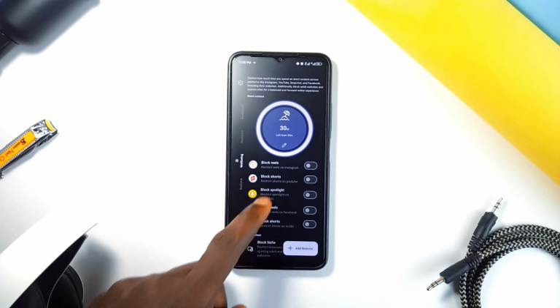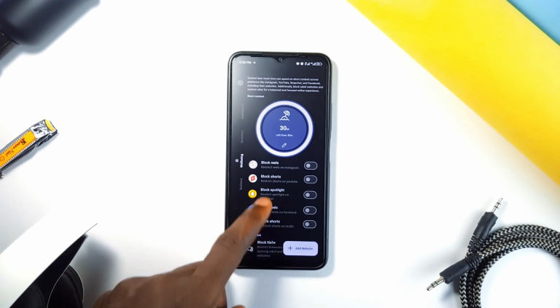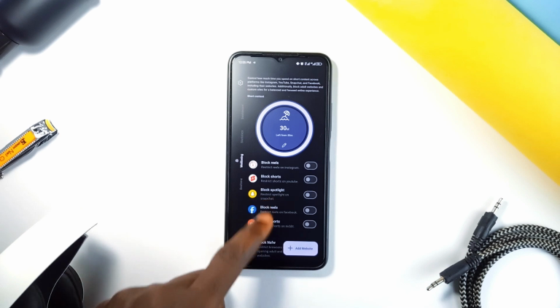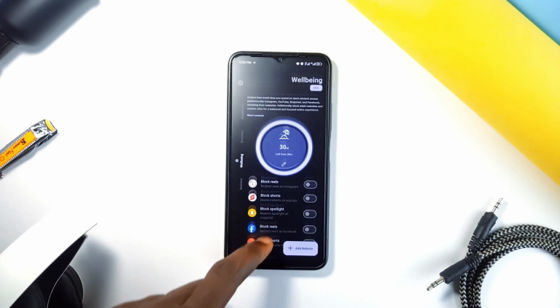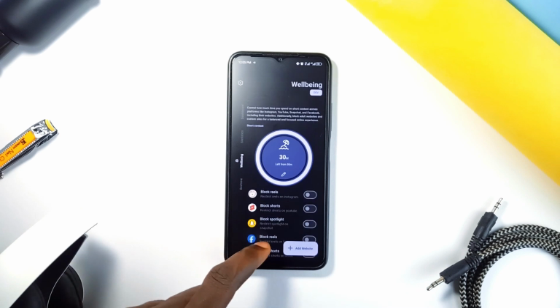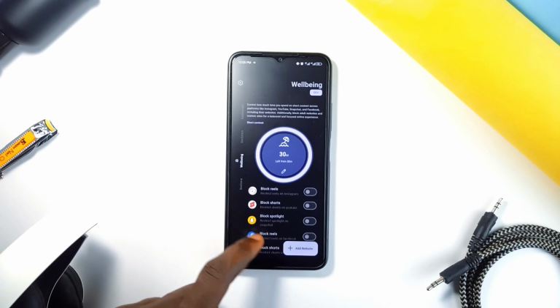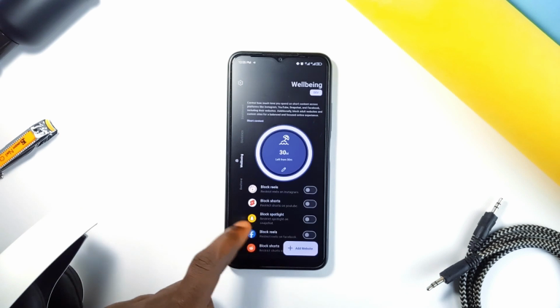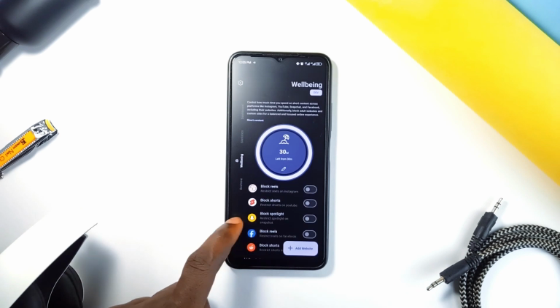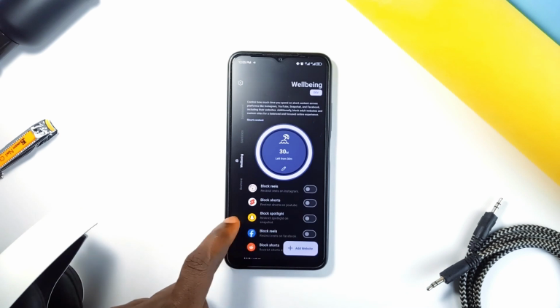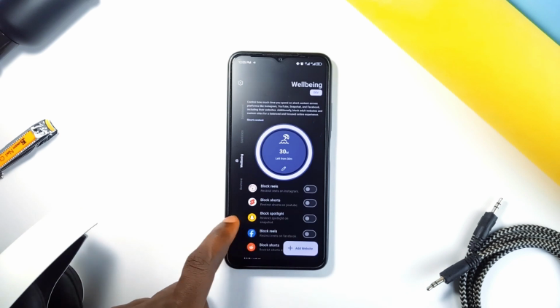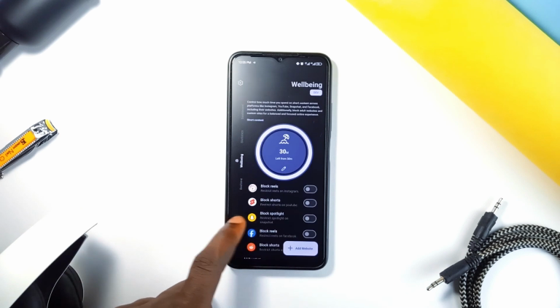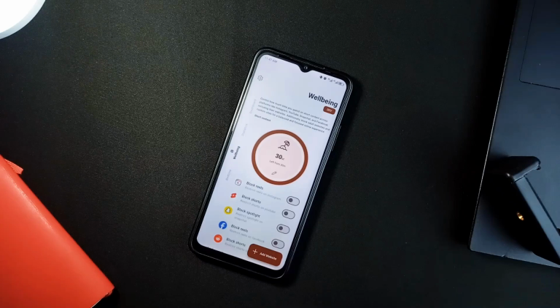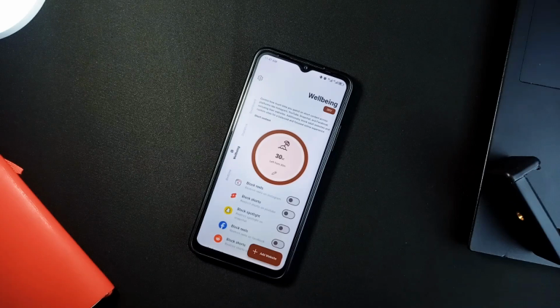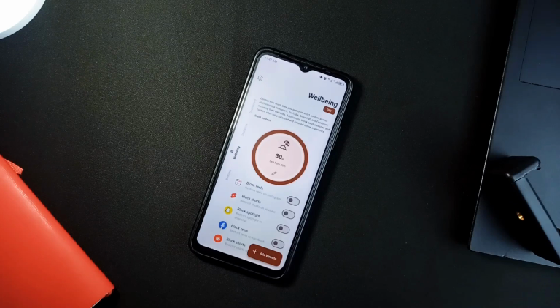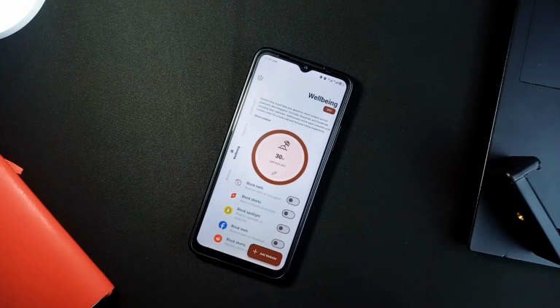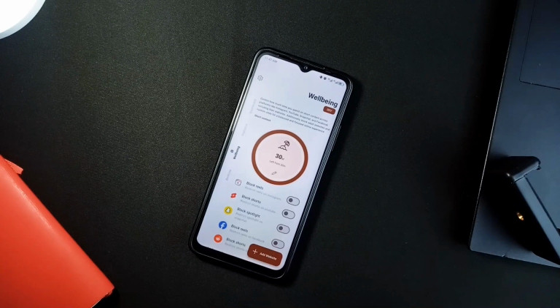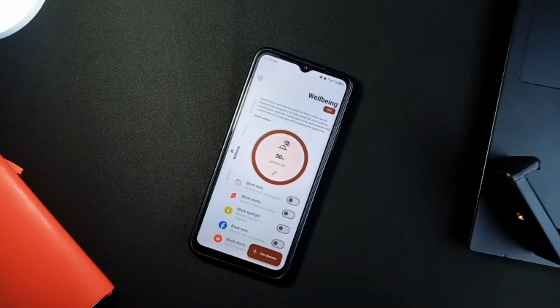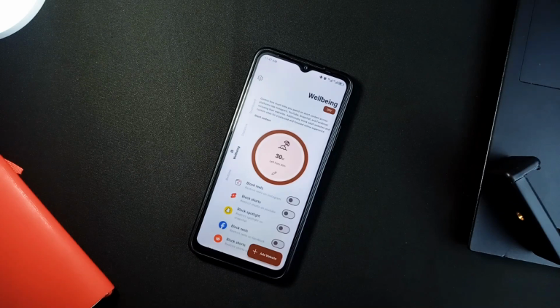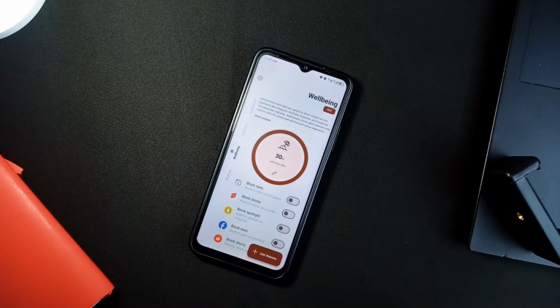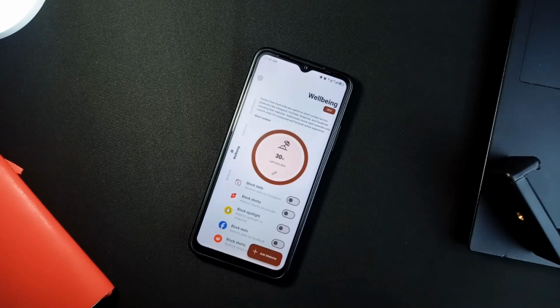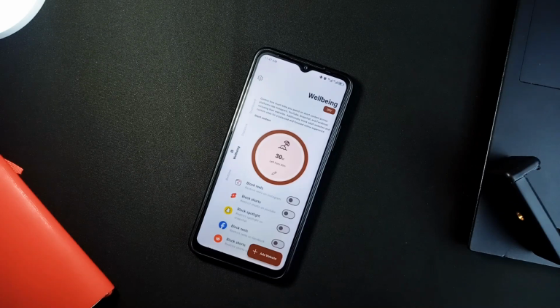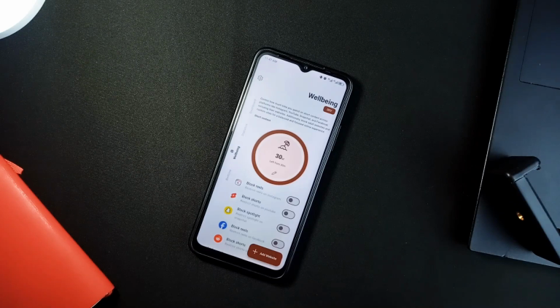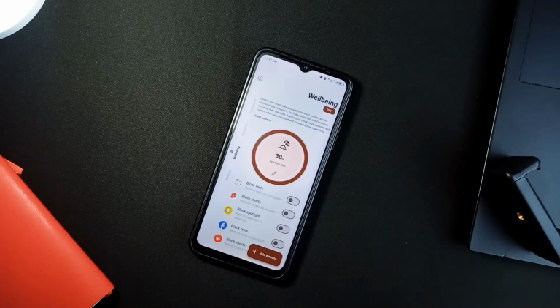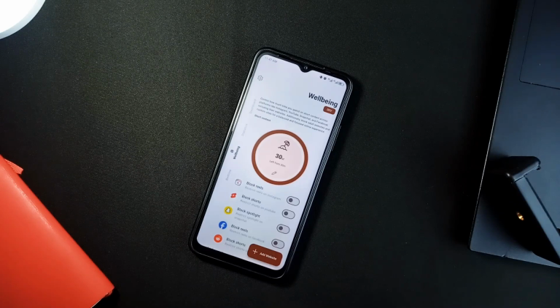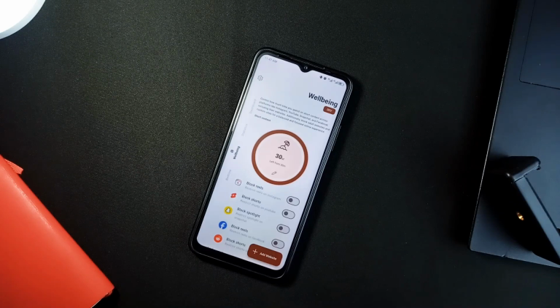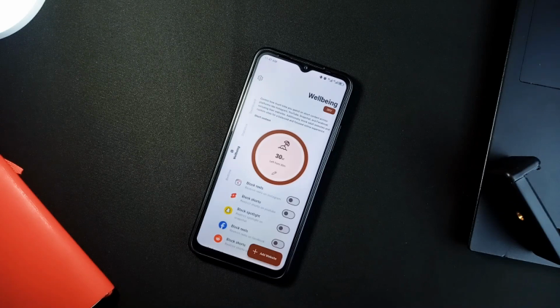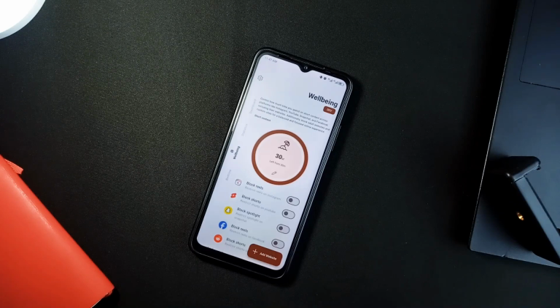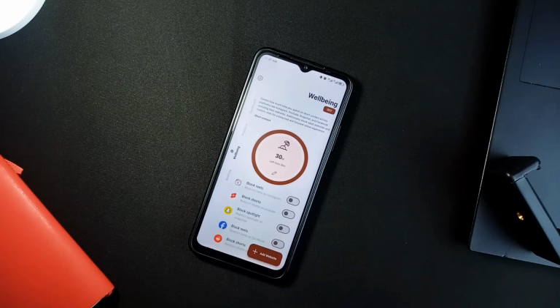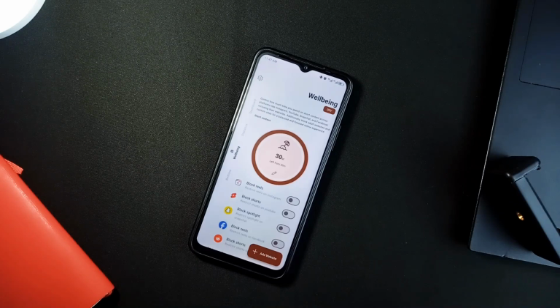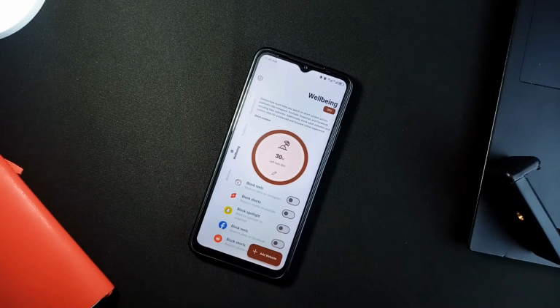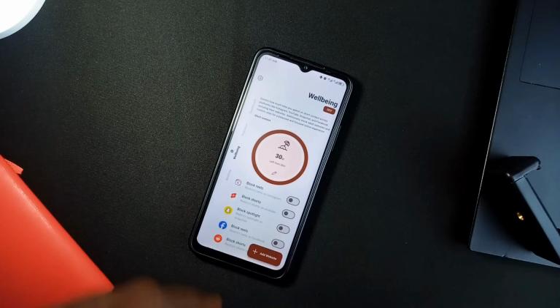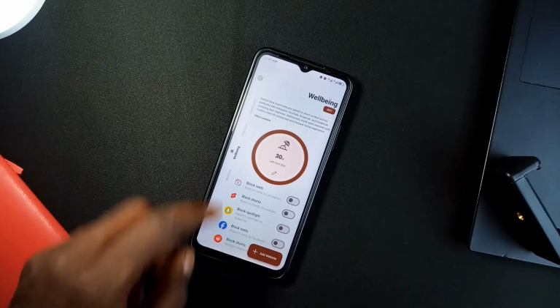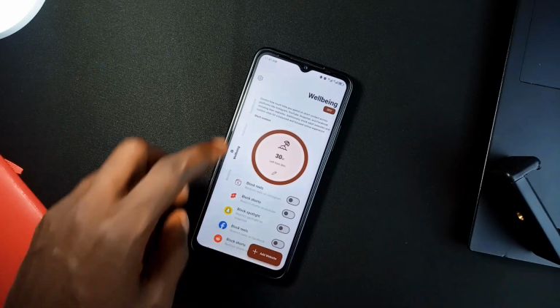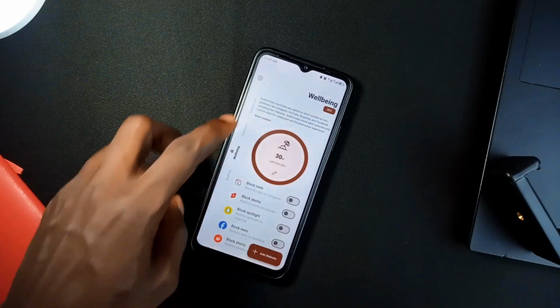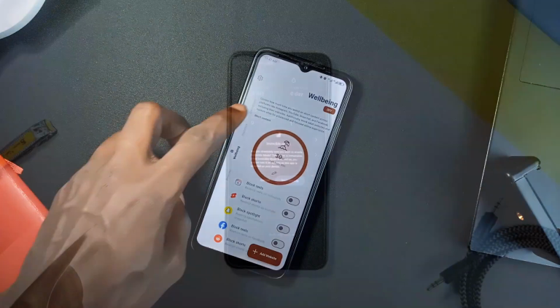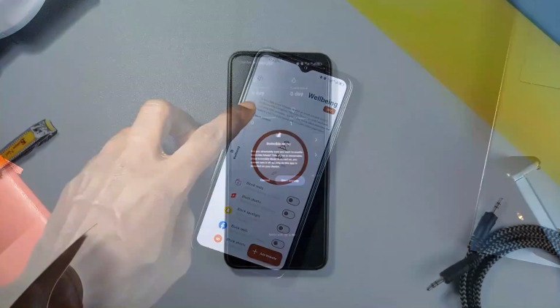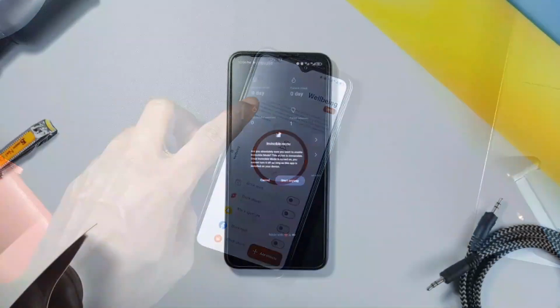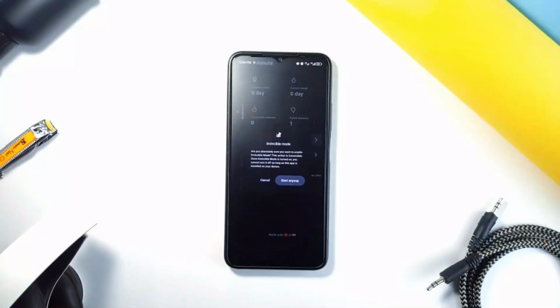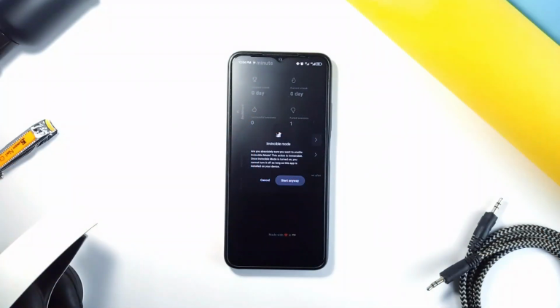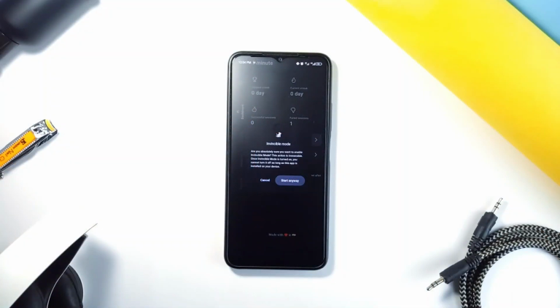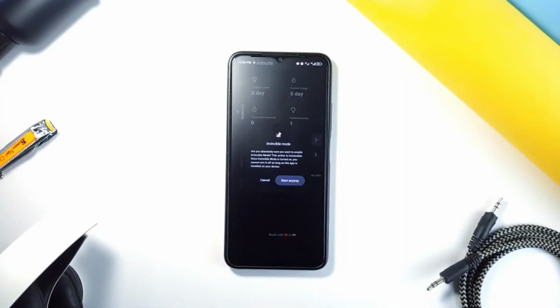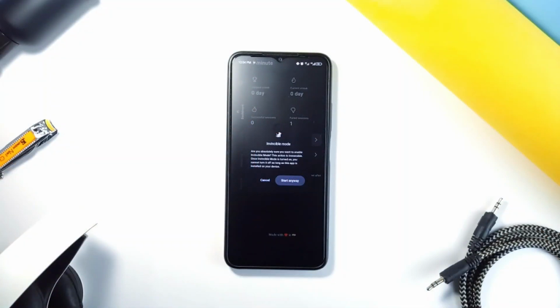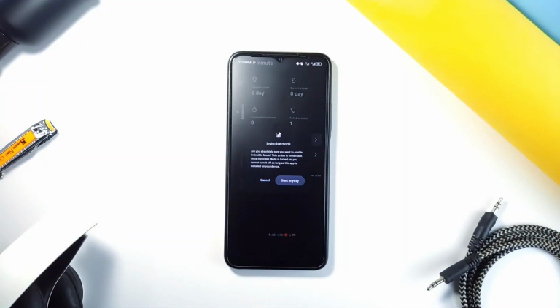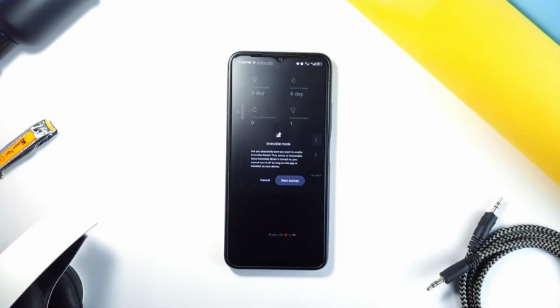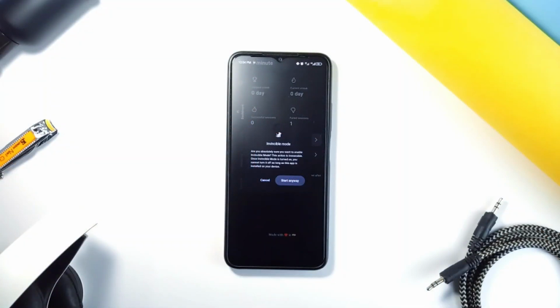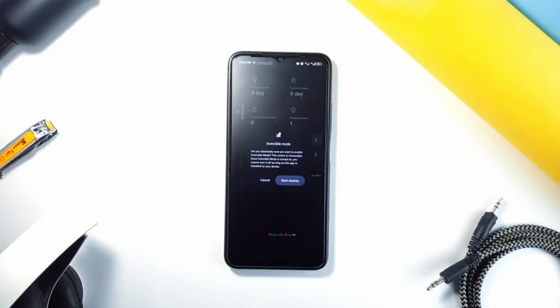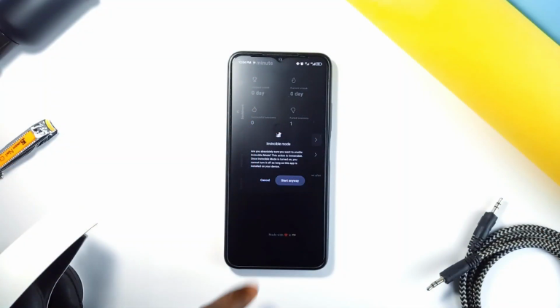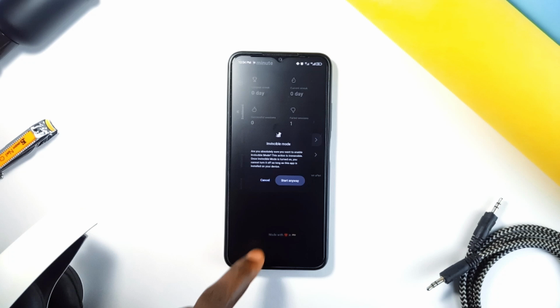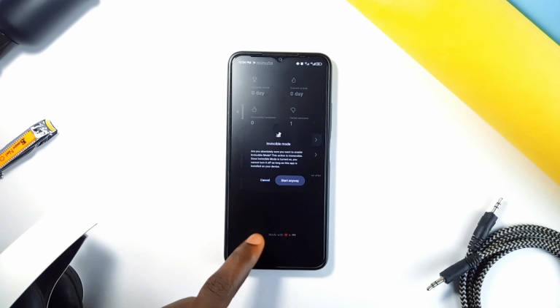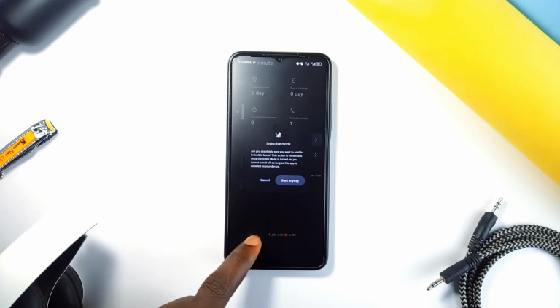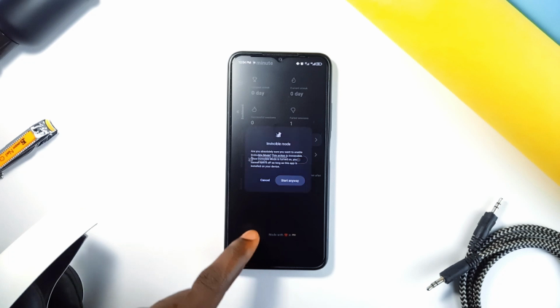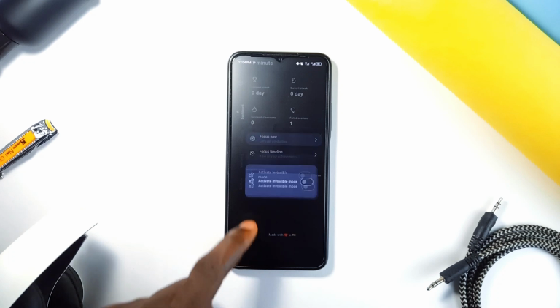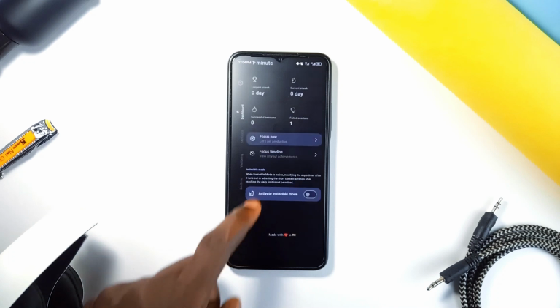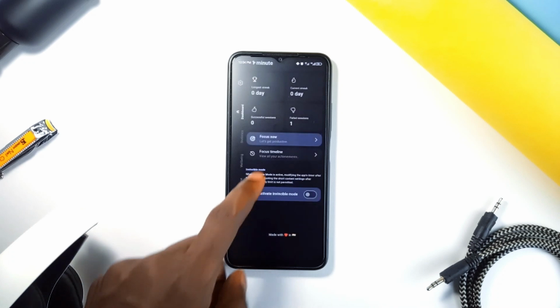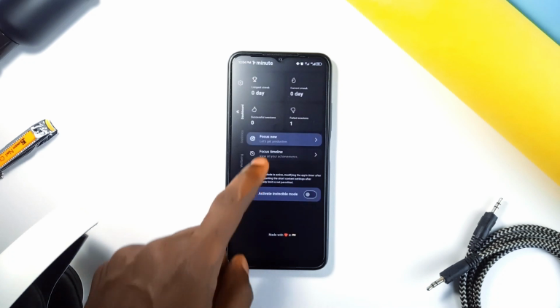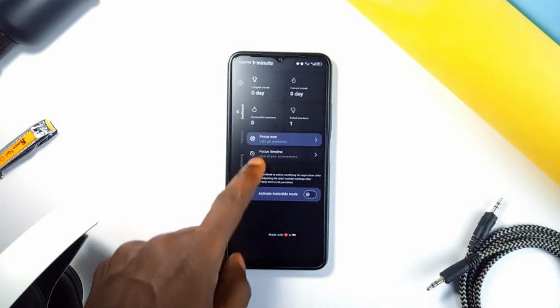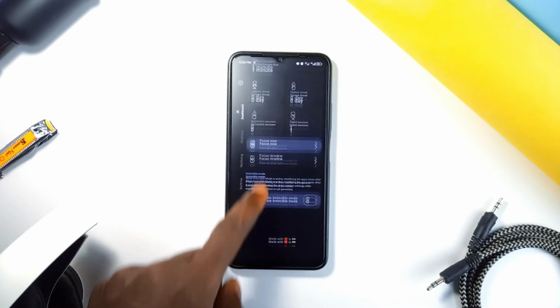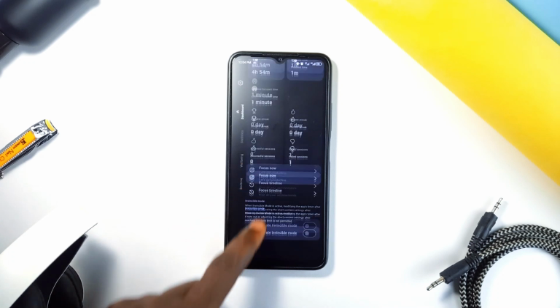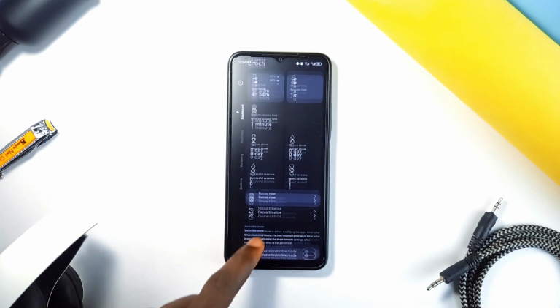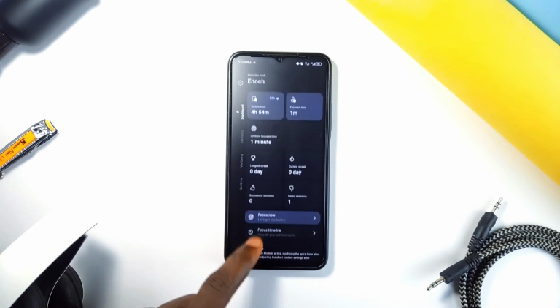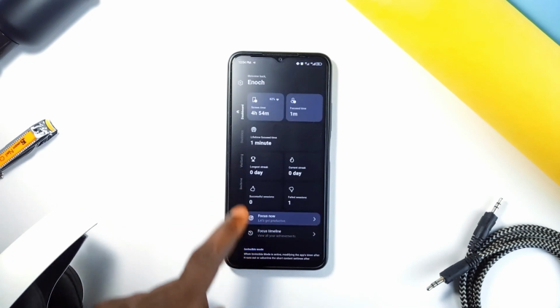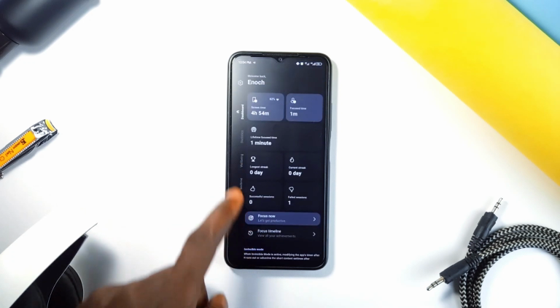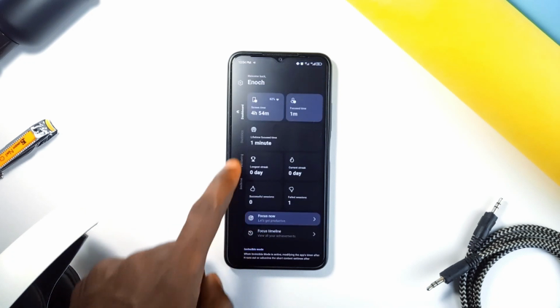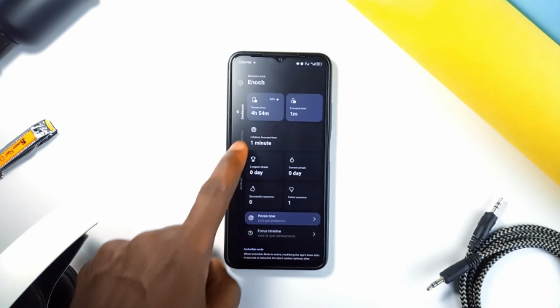Plus, Mindful has privacy covered — everything runs offline, so no data tracking, no ads. Just you getting better control of your phone use.